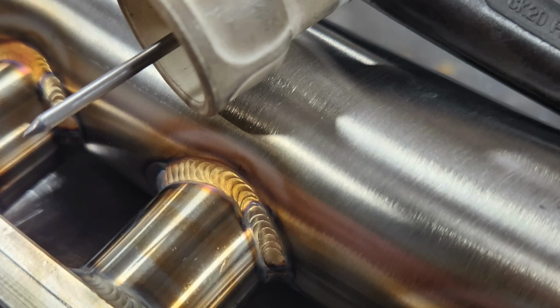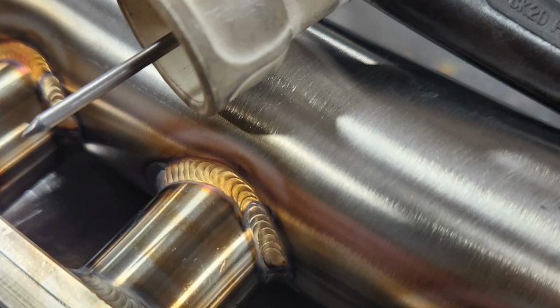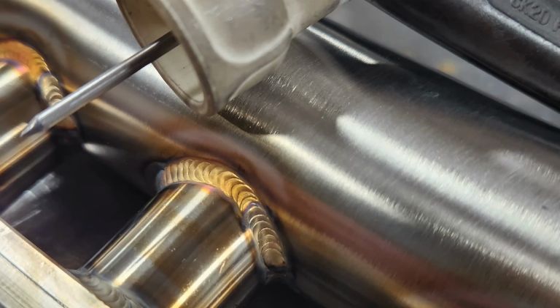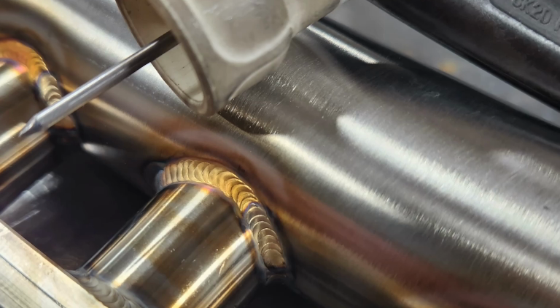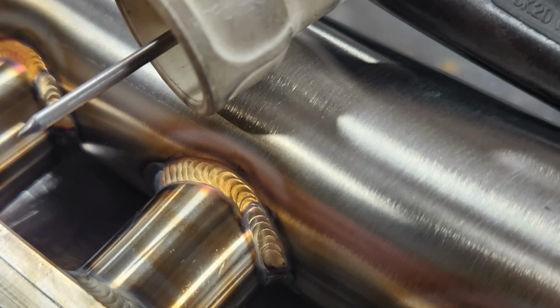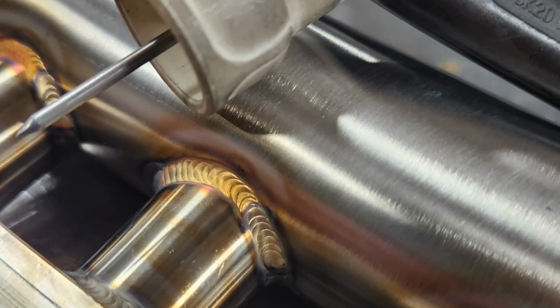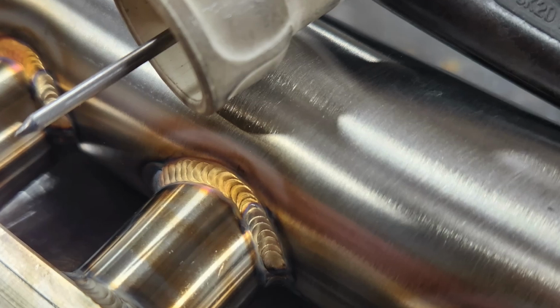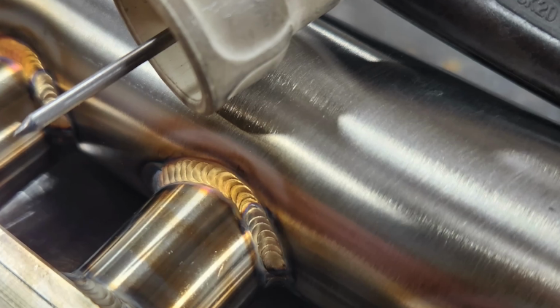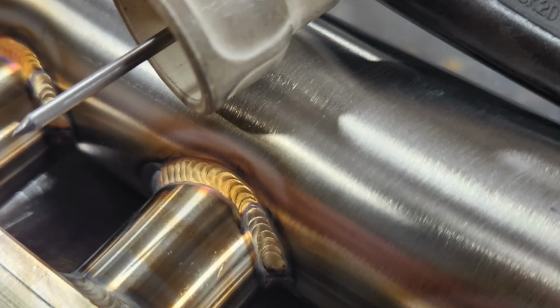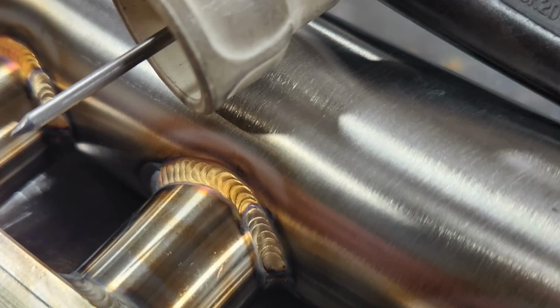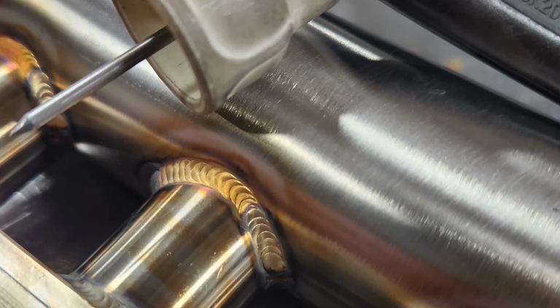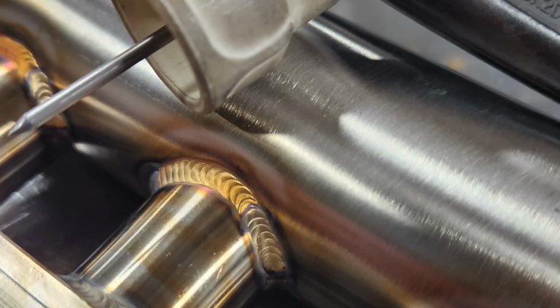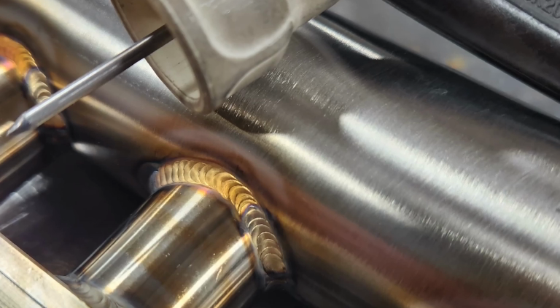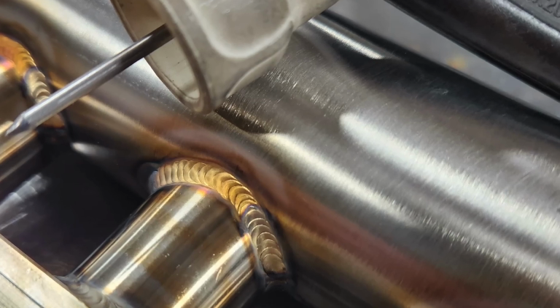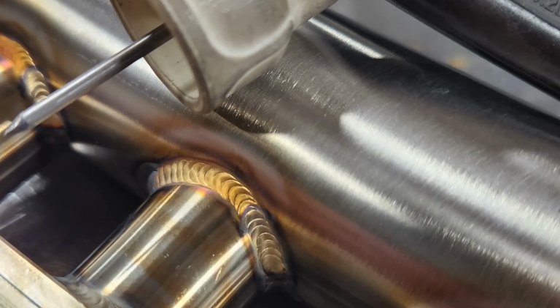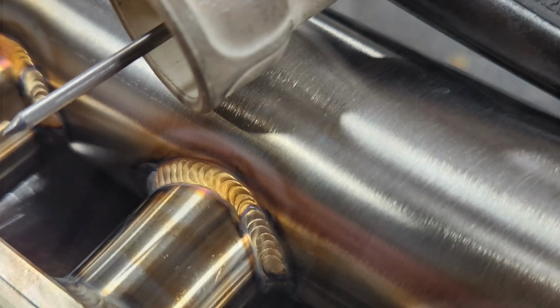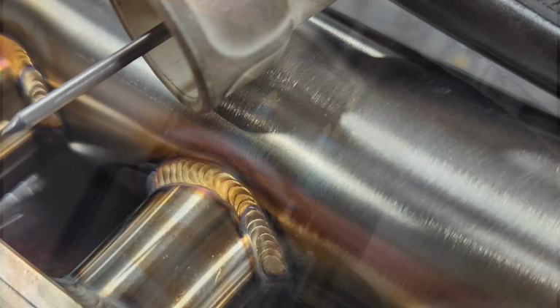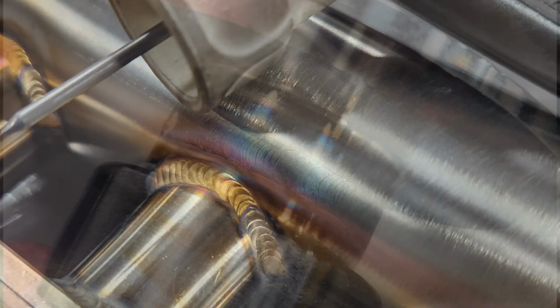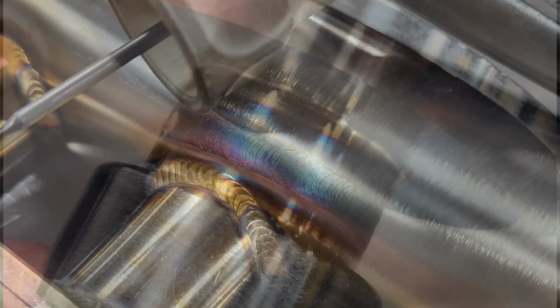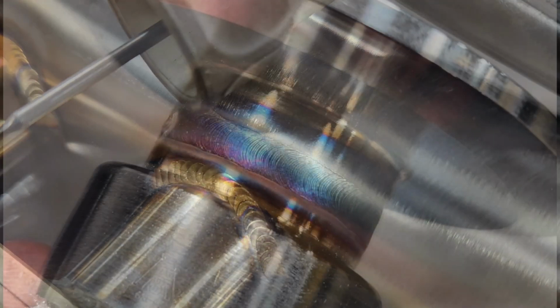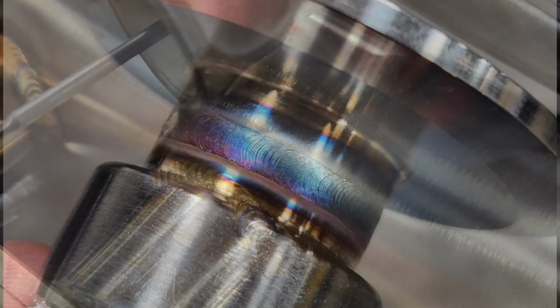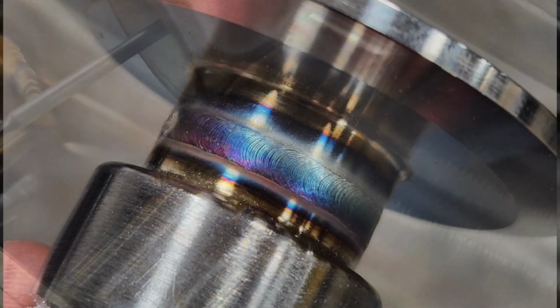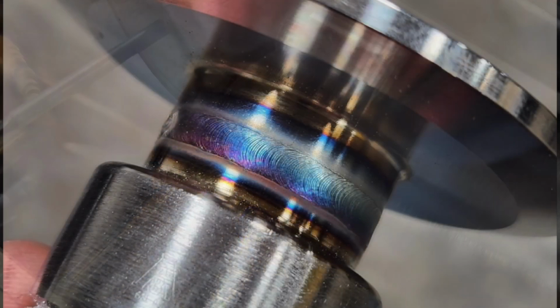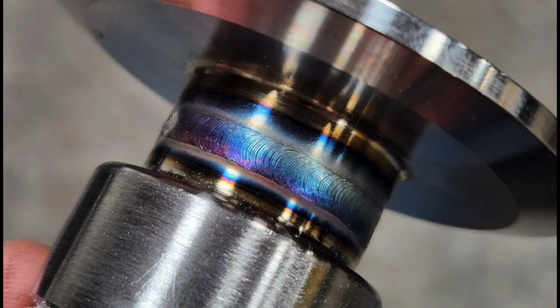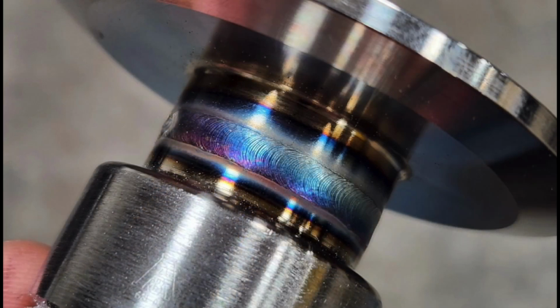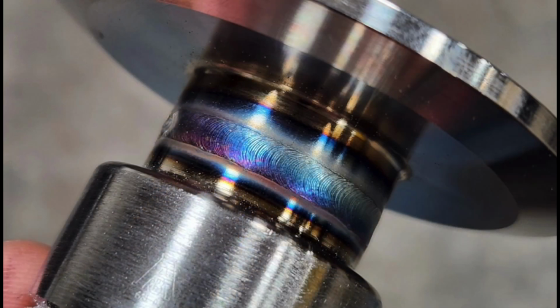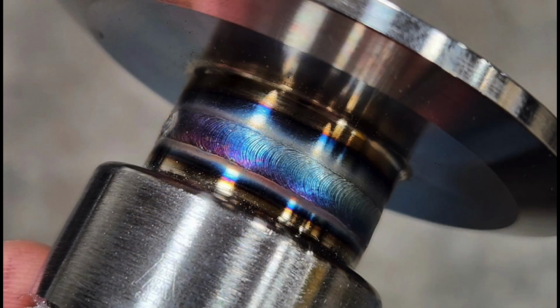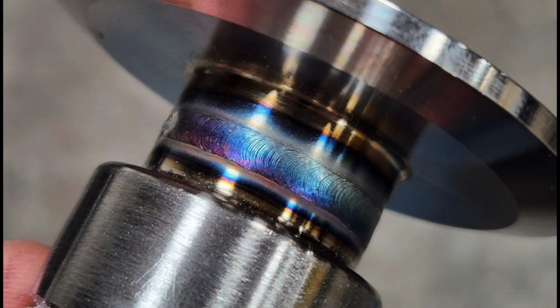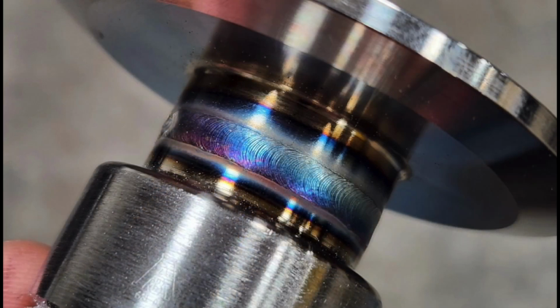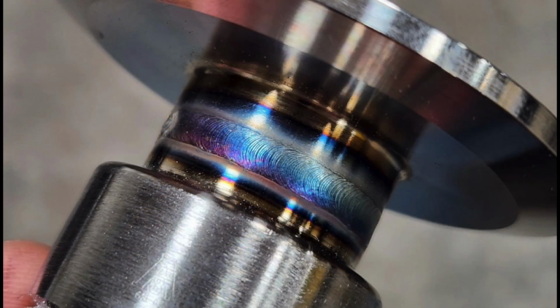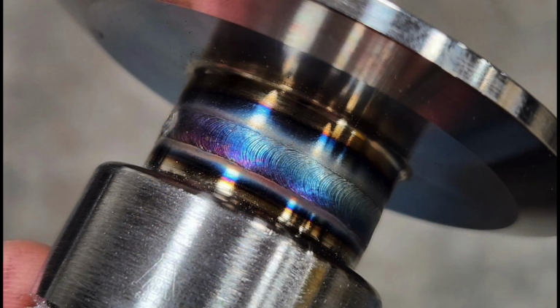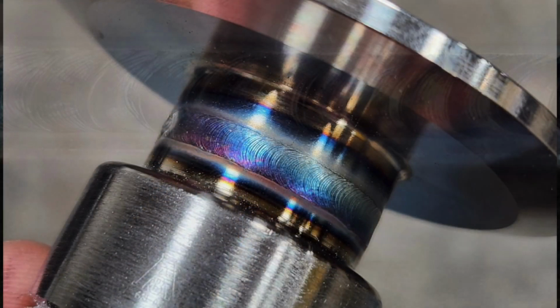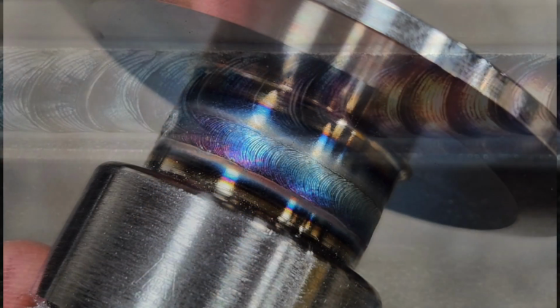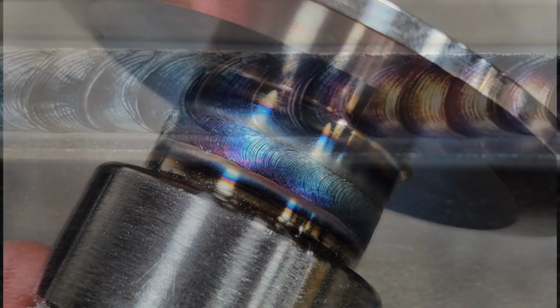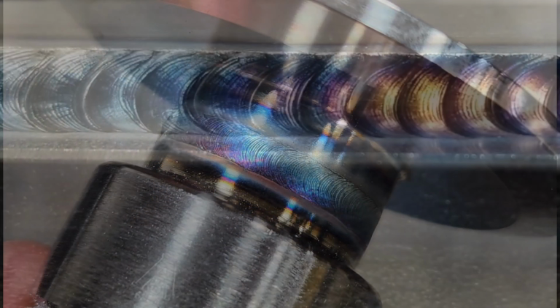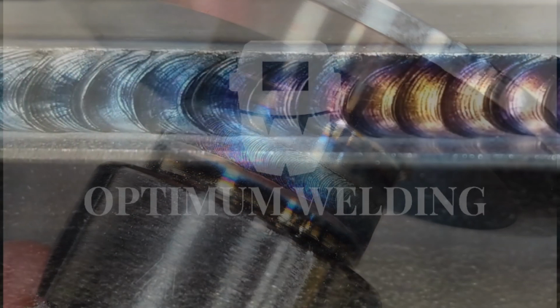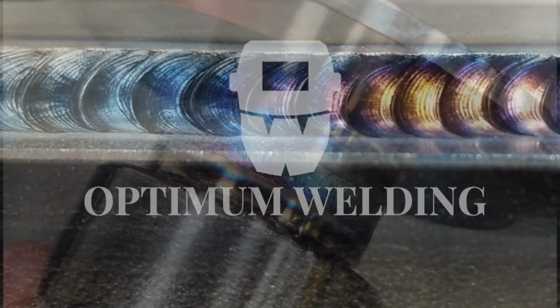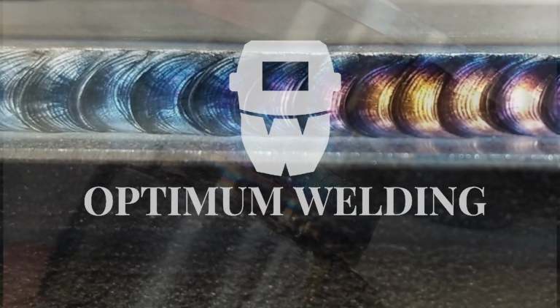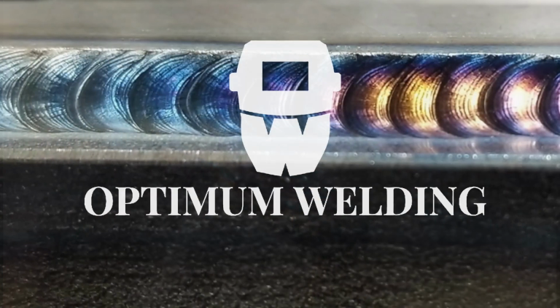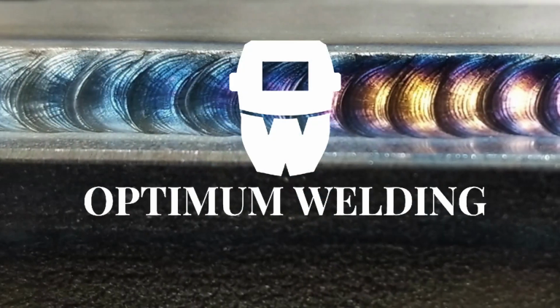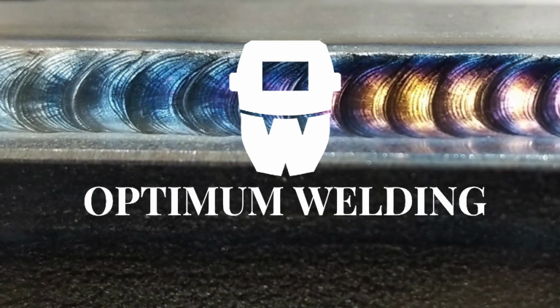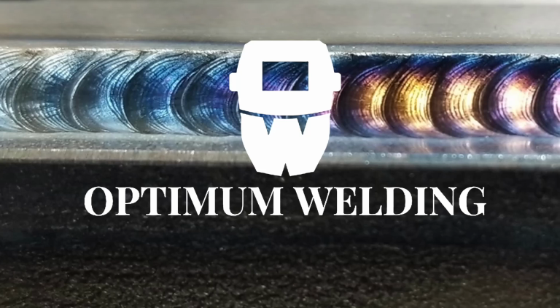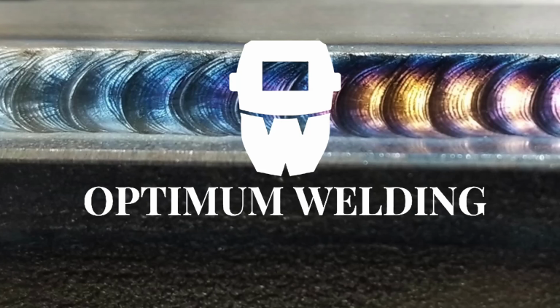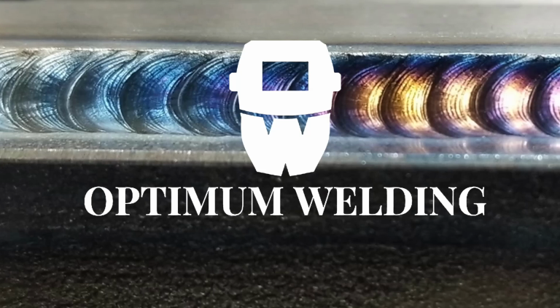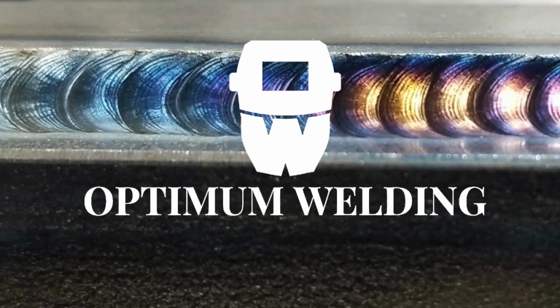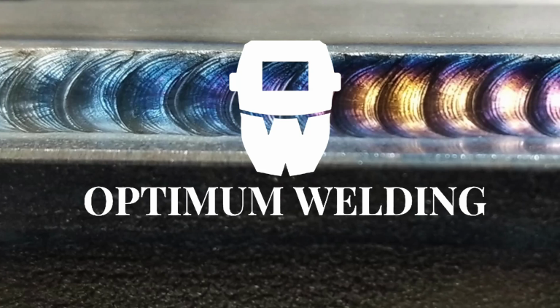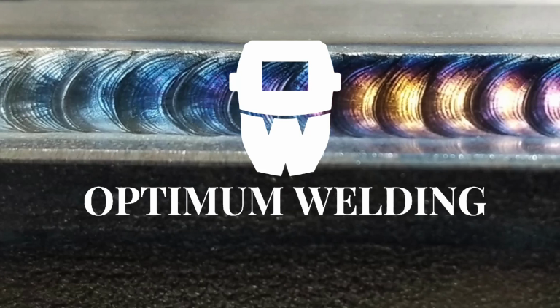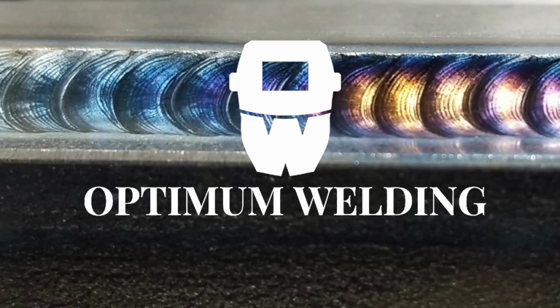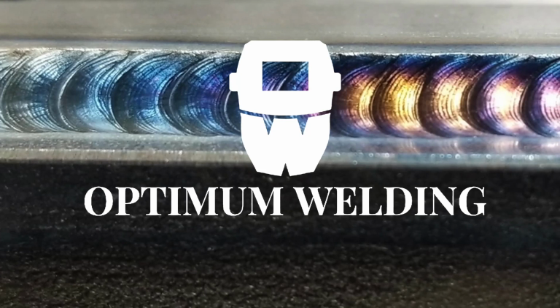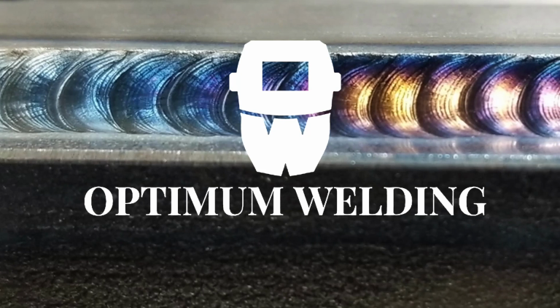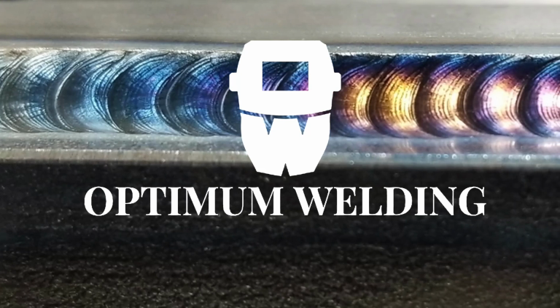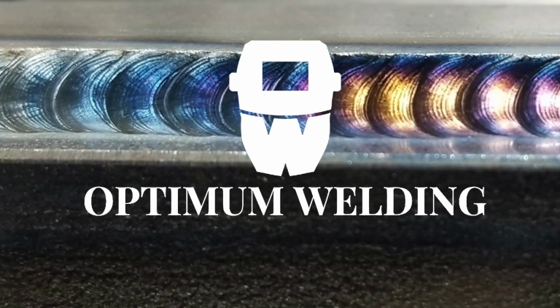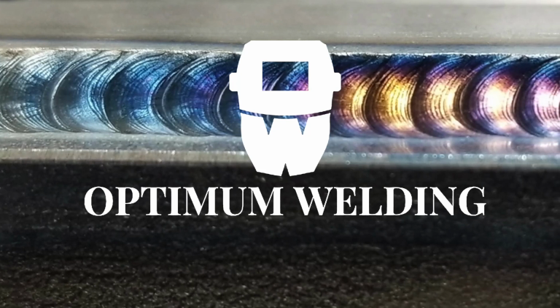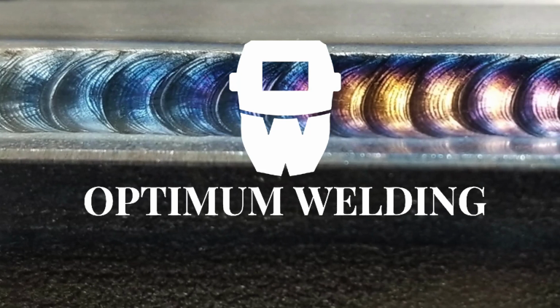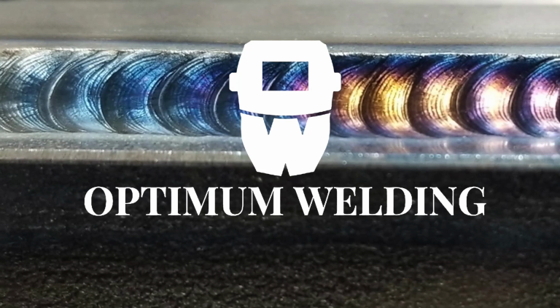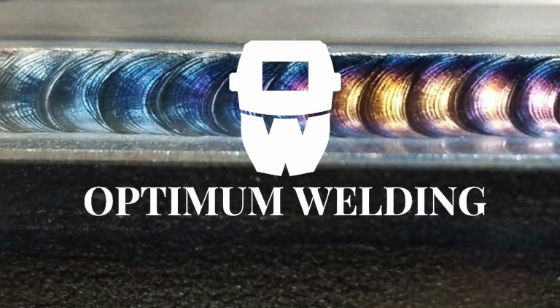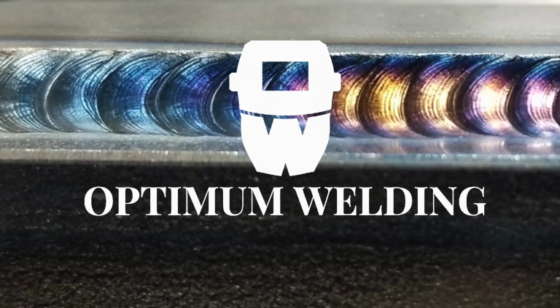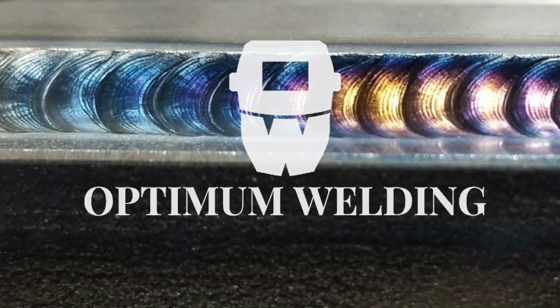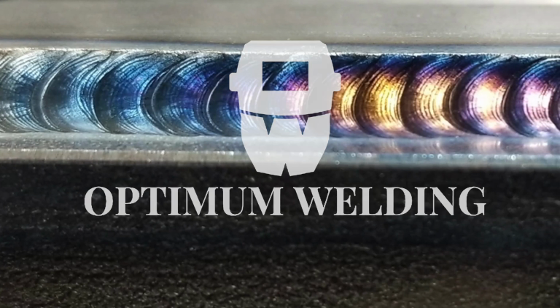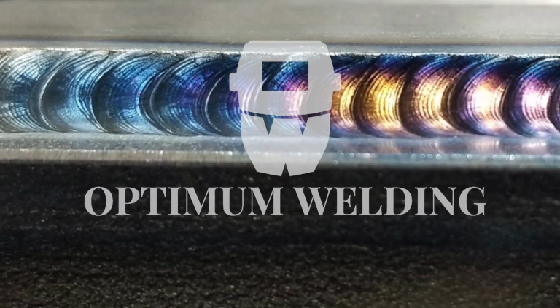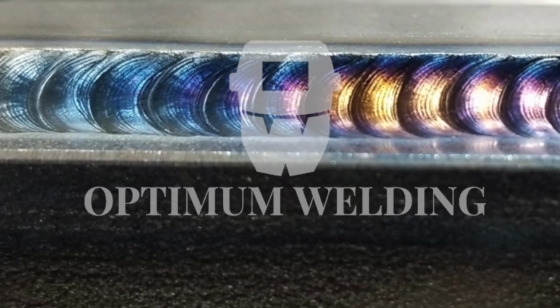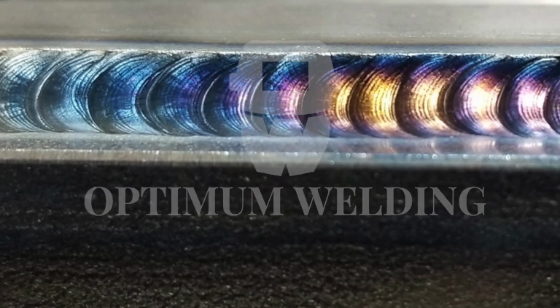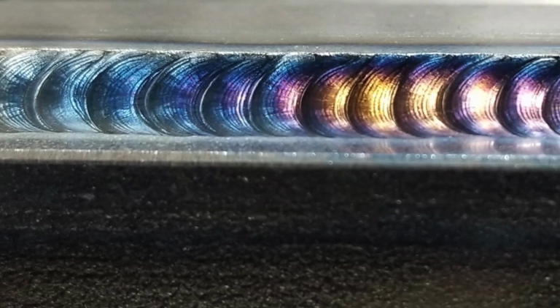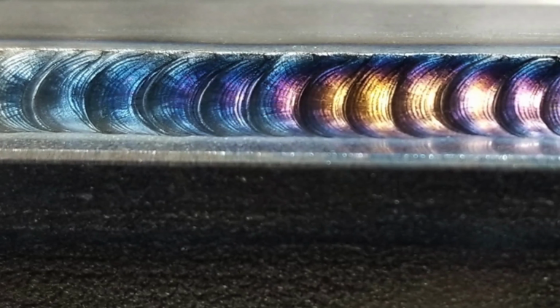When you need high-end welding, these guys live up to the name. Optimum Welding means absolute perfect results every time.